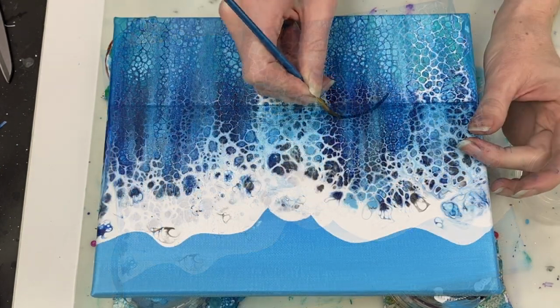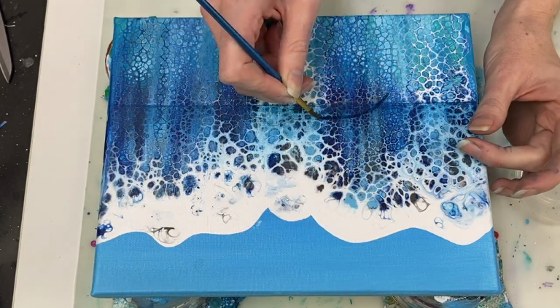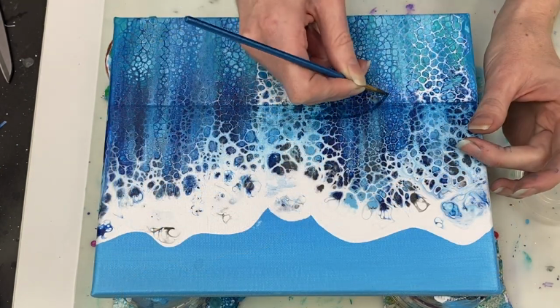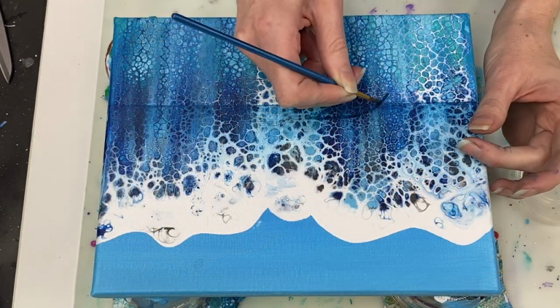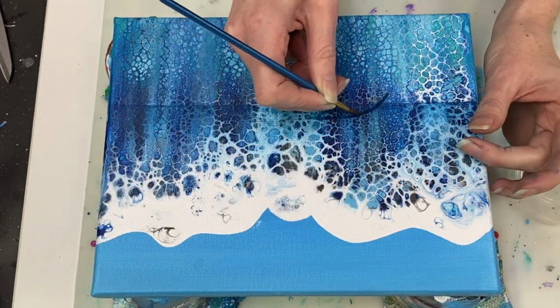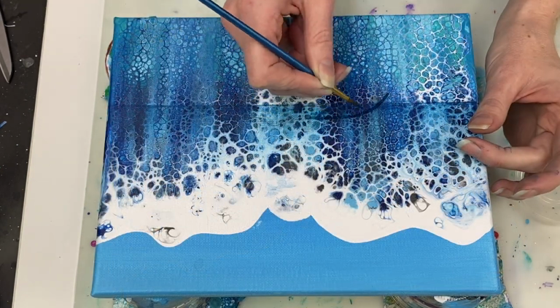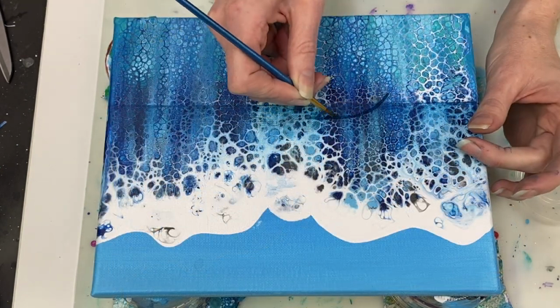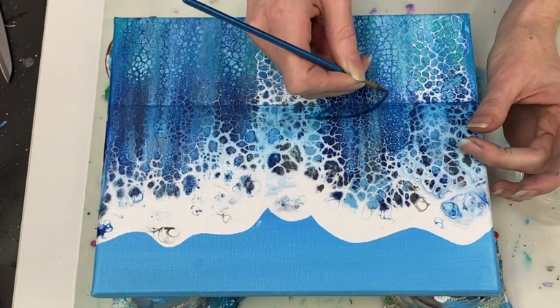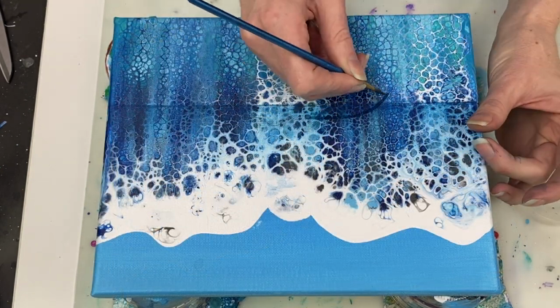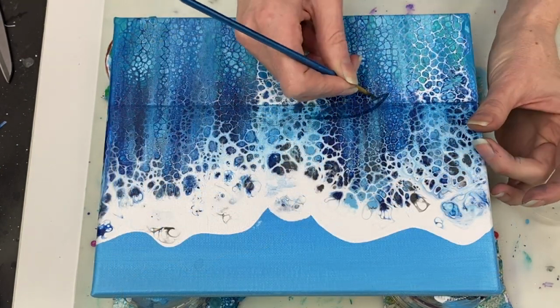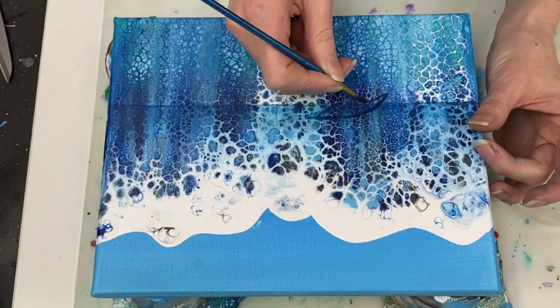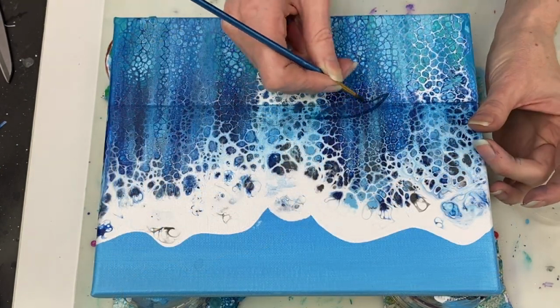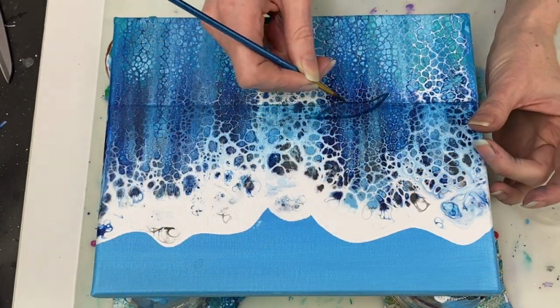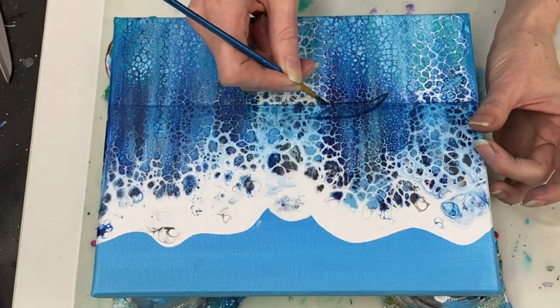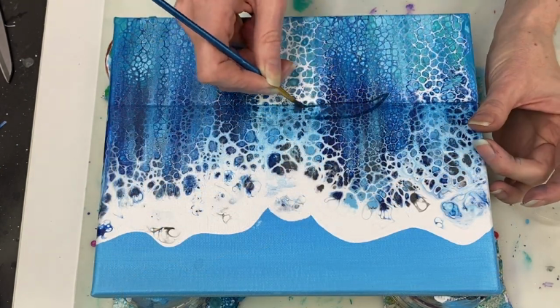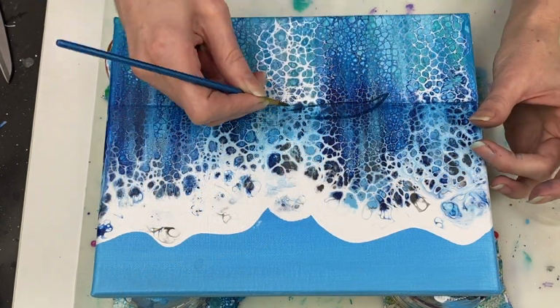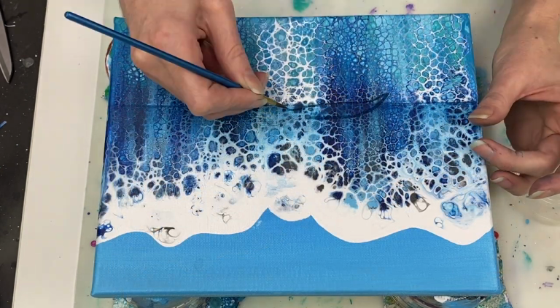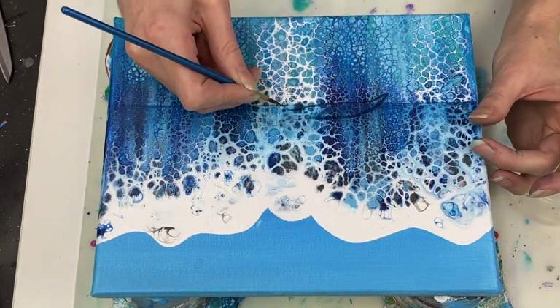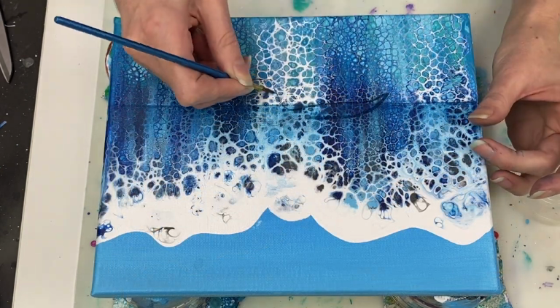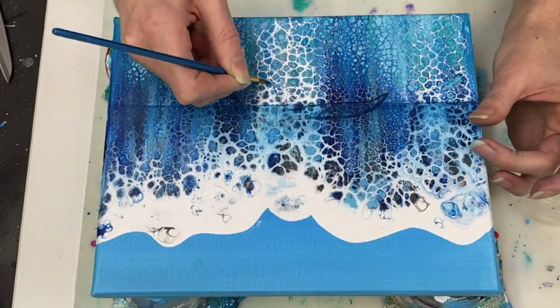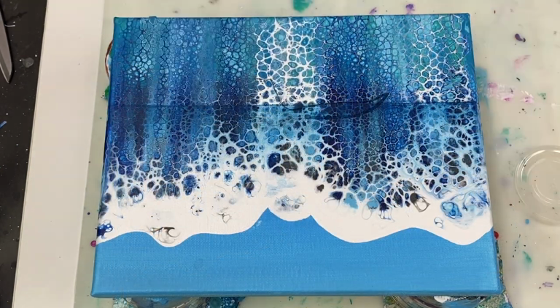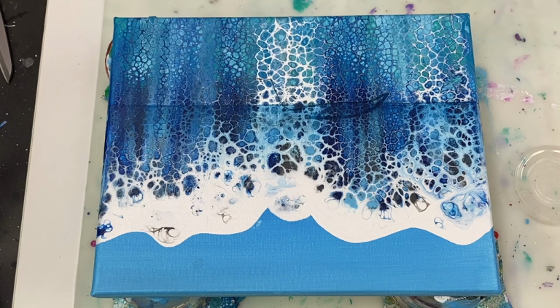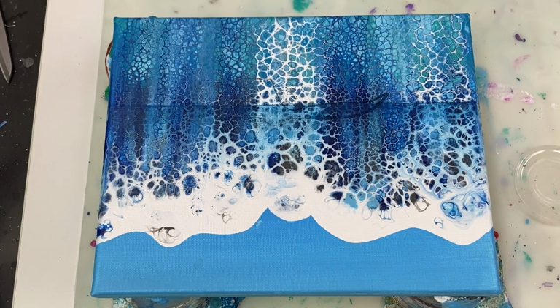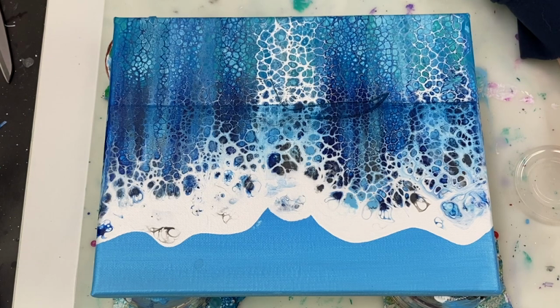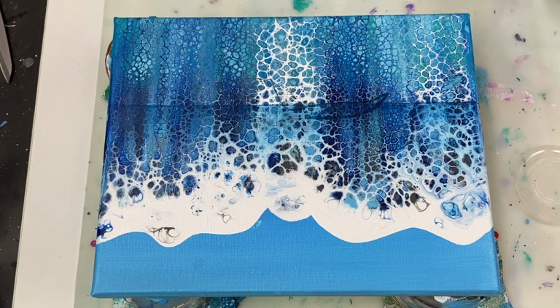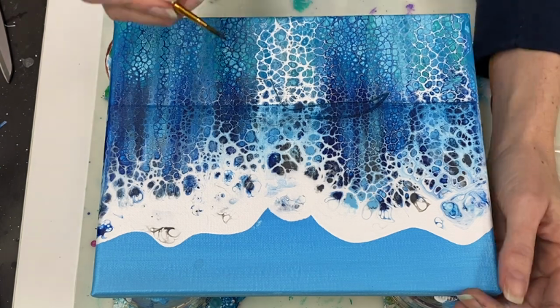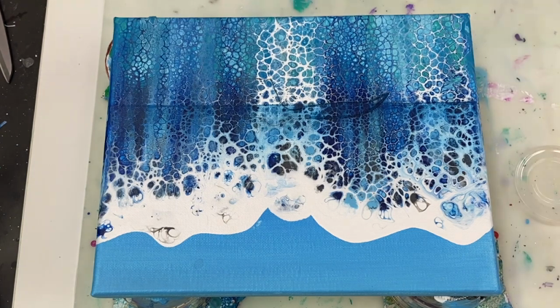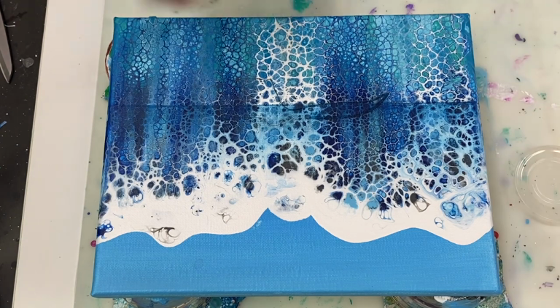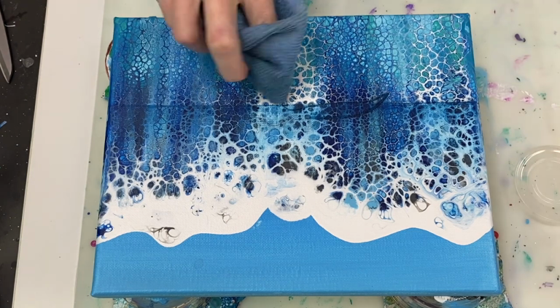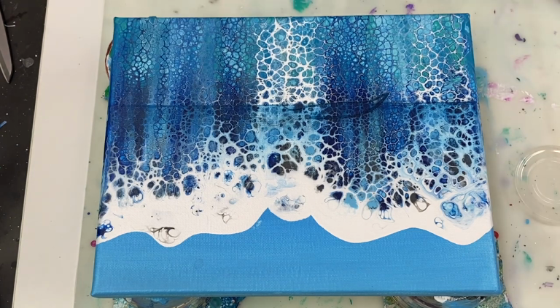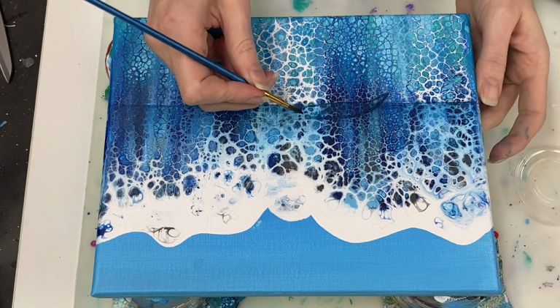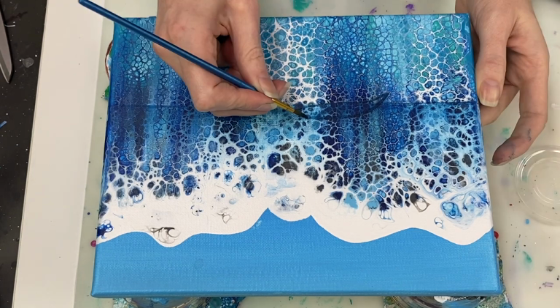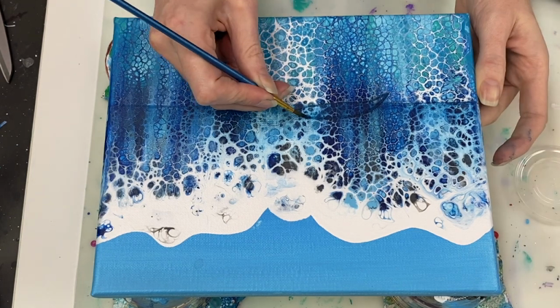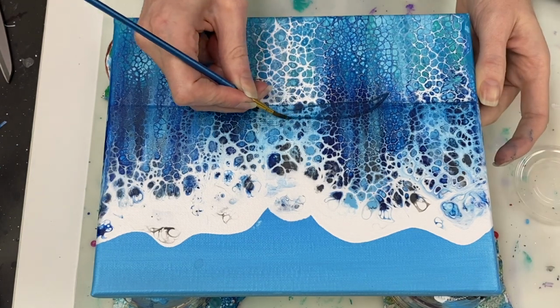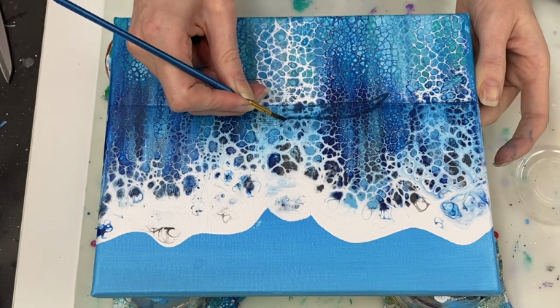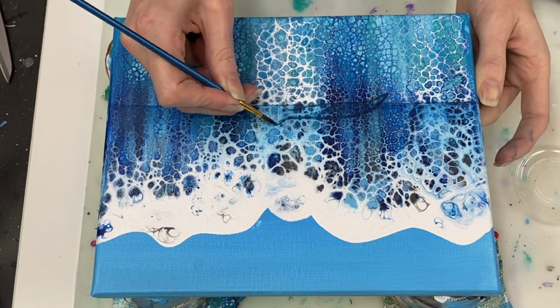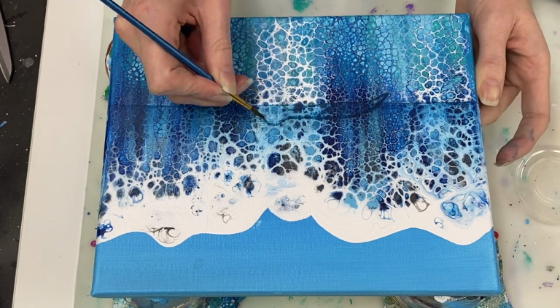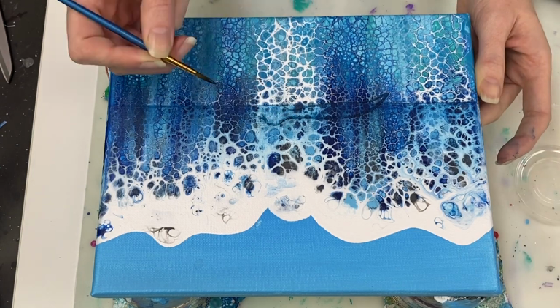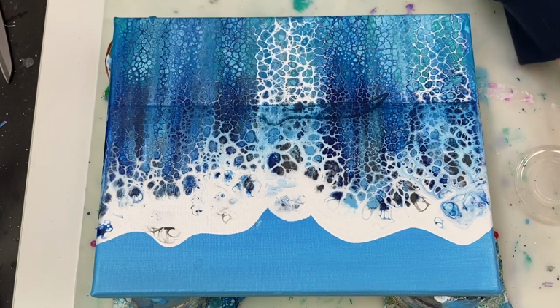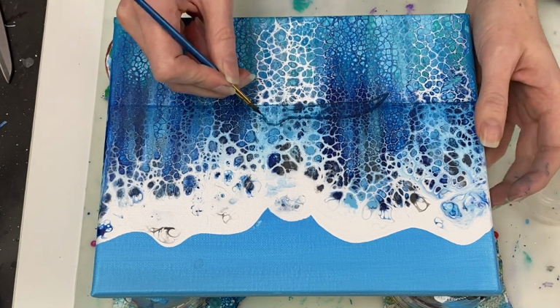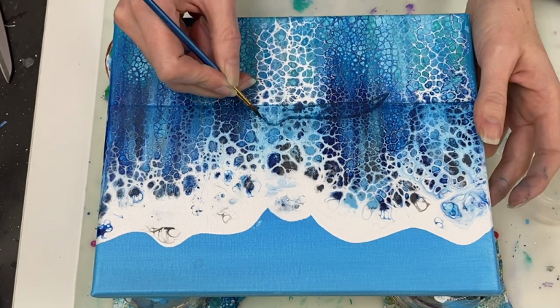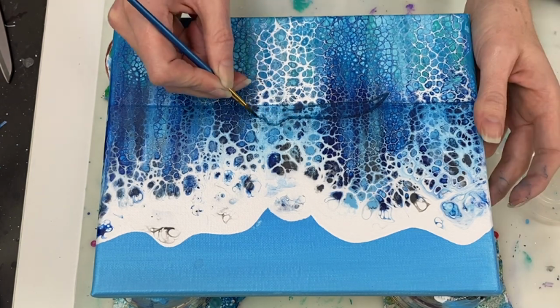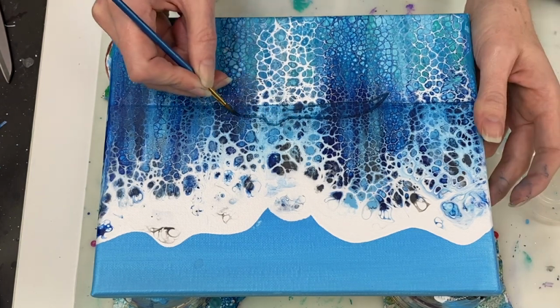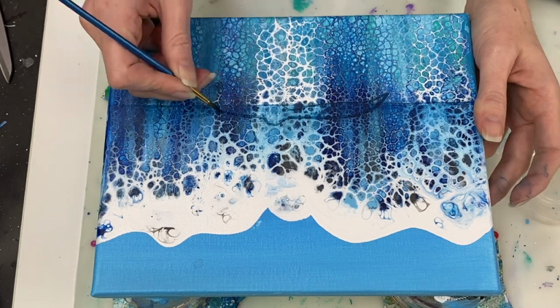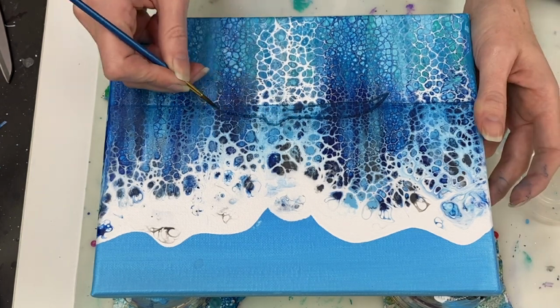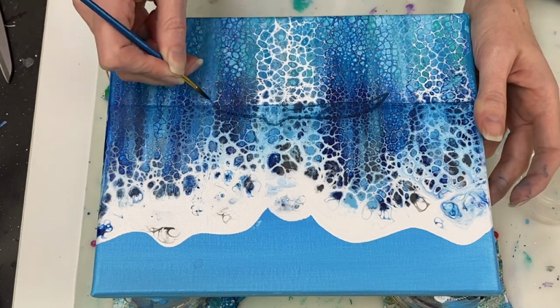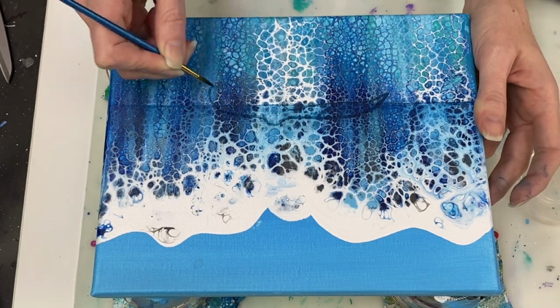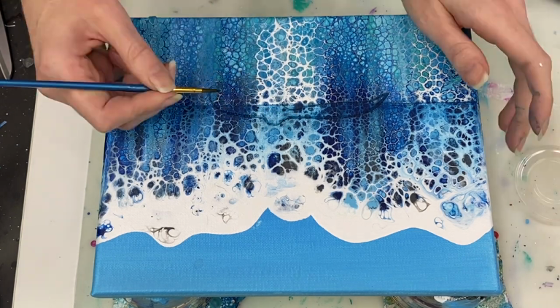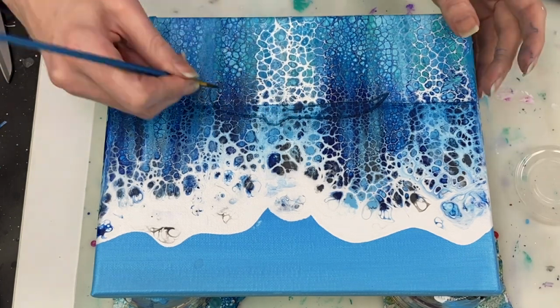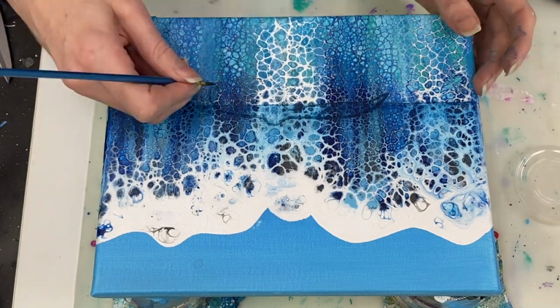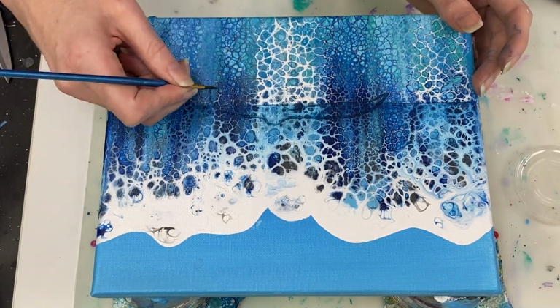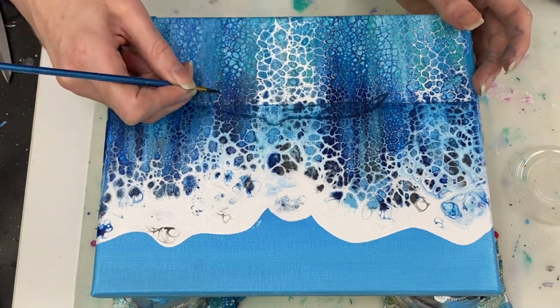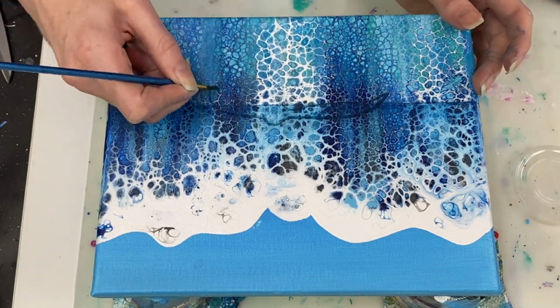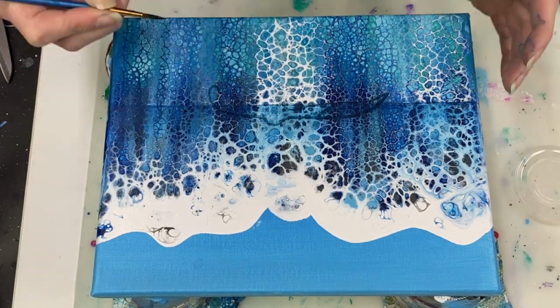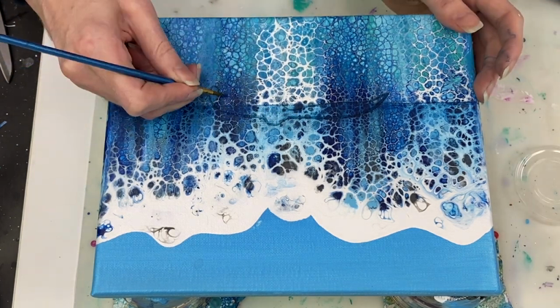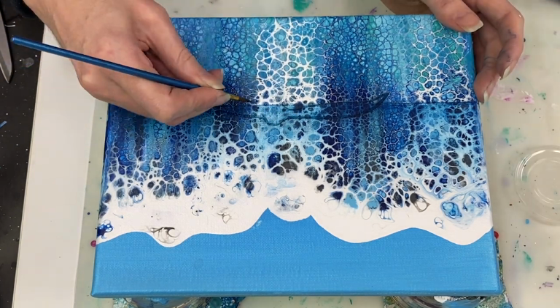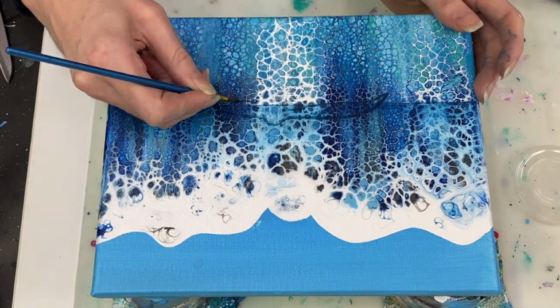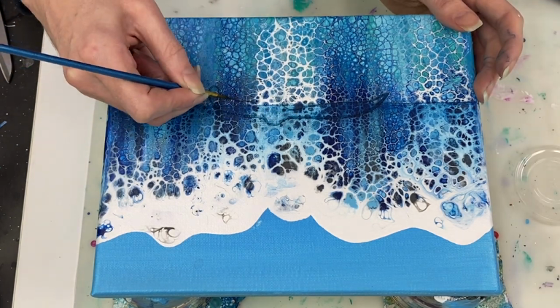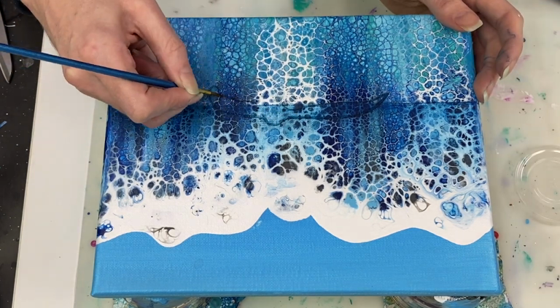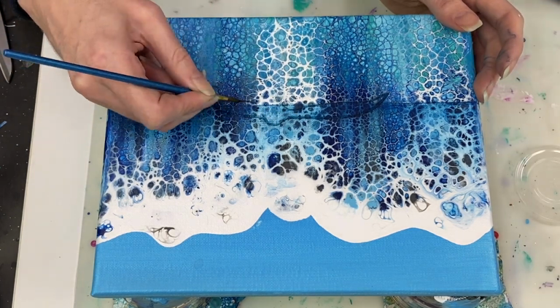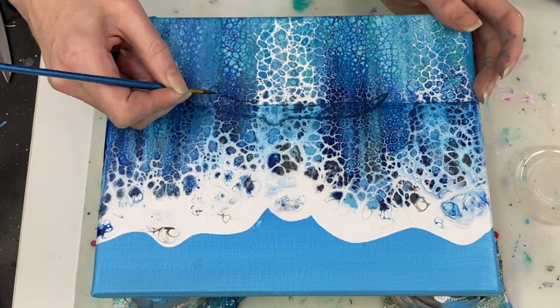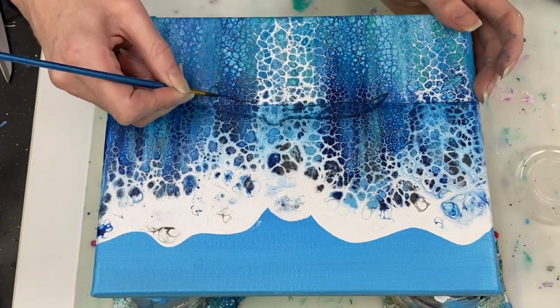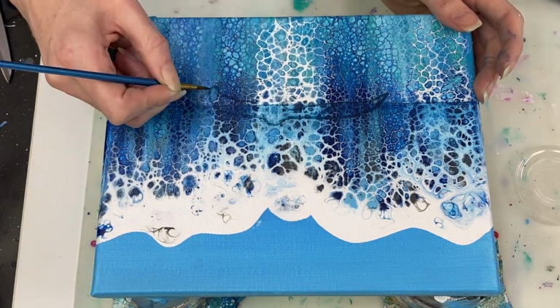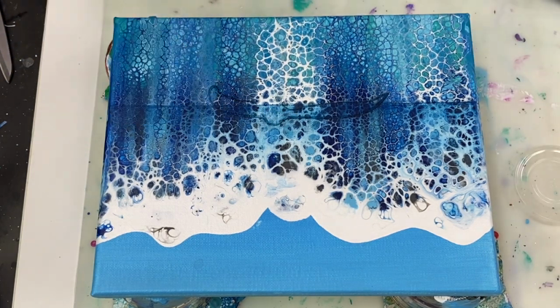Now I'm using a mix of mostly phthalo blue with a little bit of black in it to create the tail.